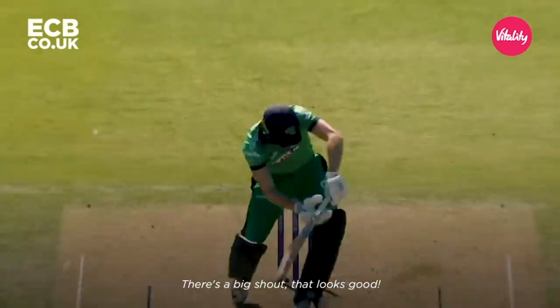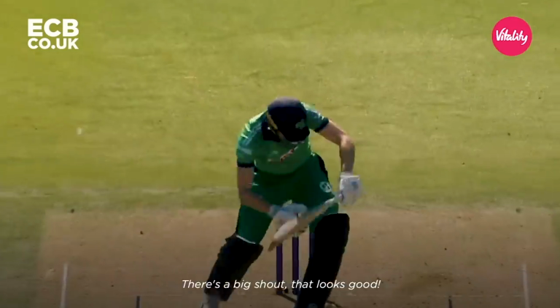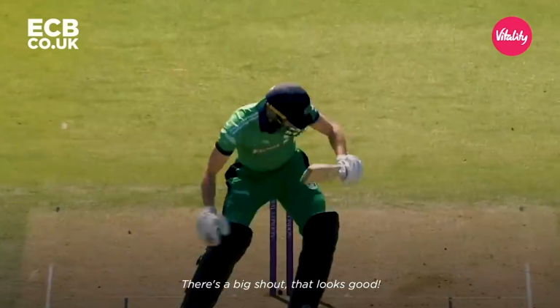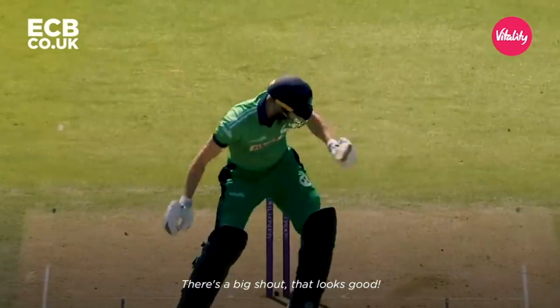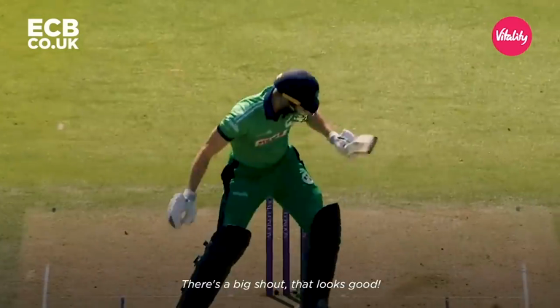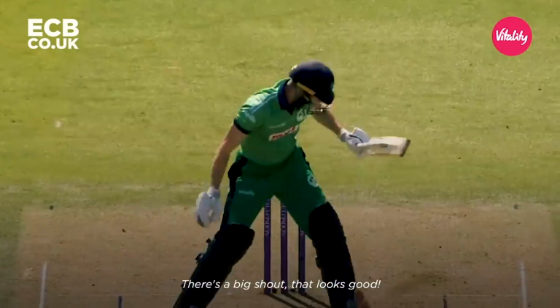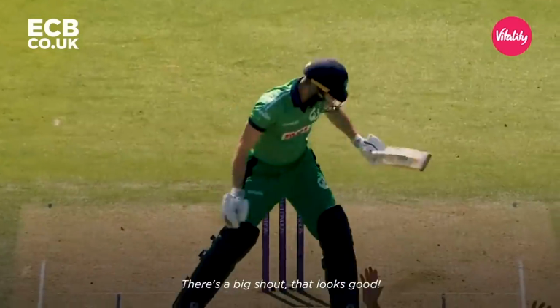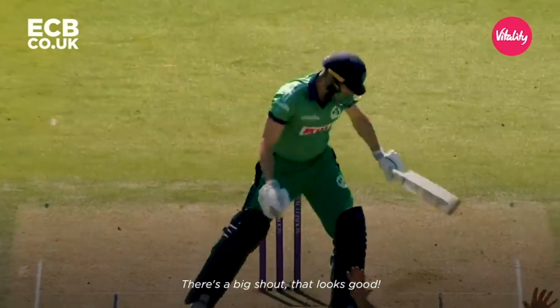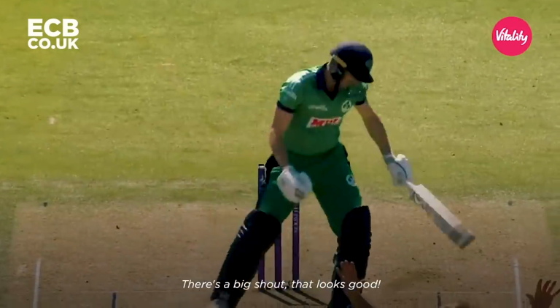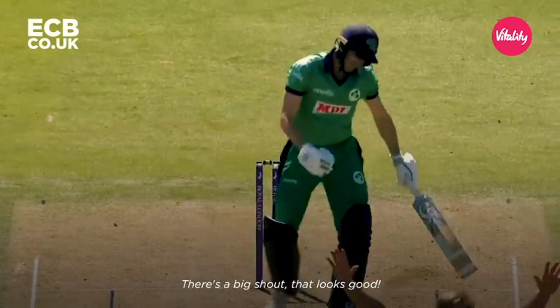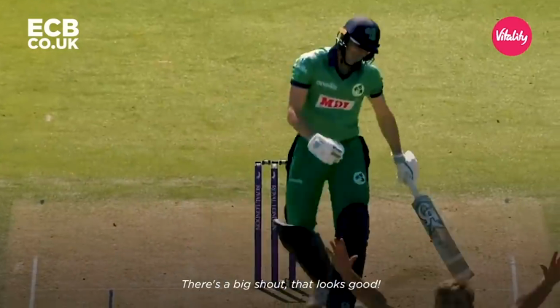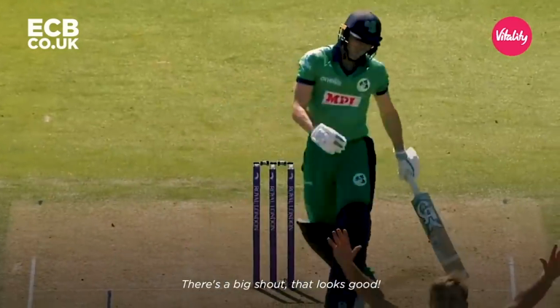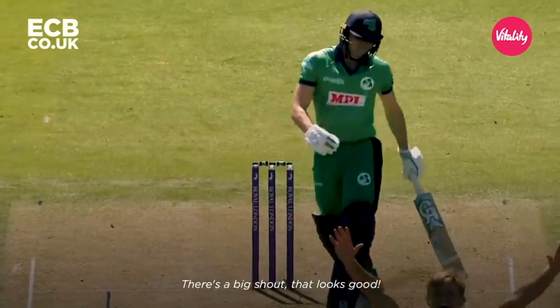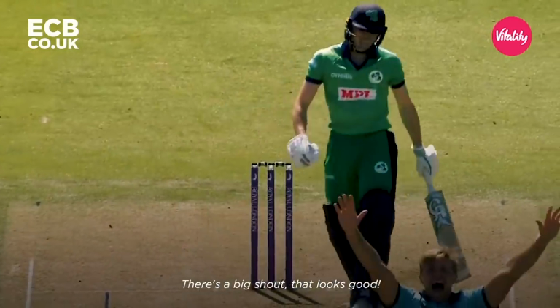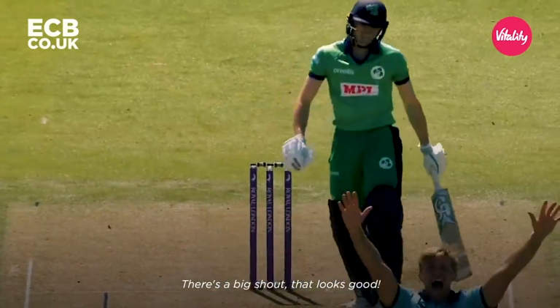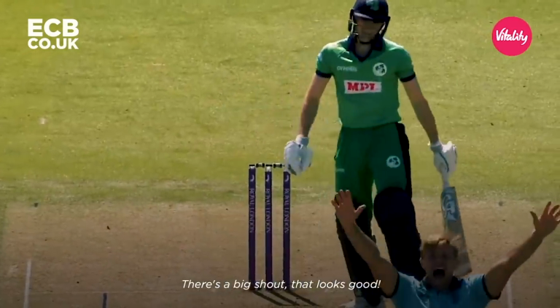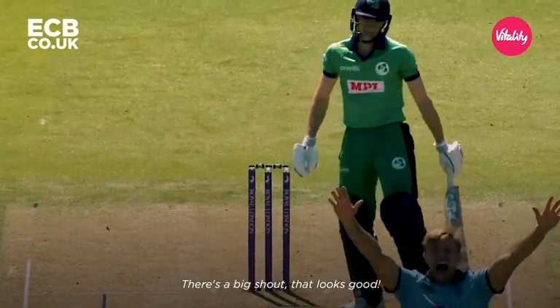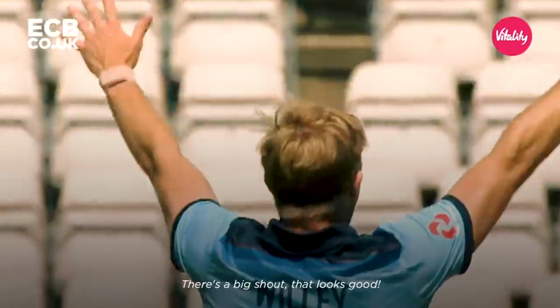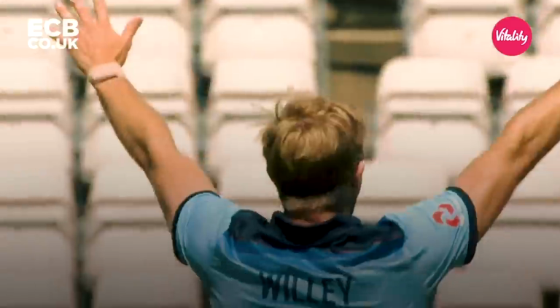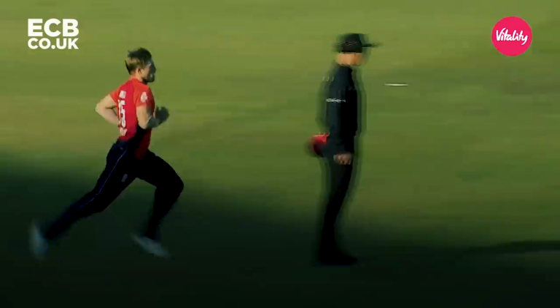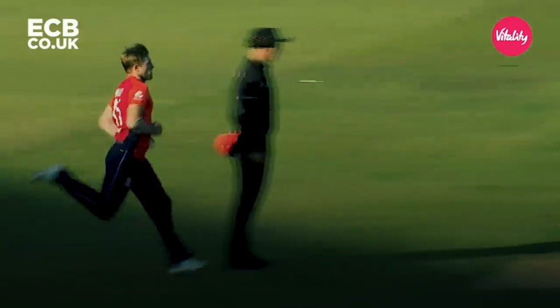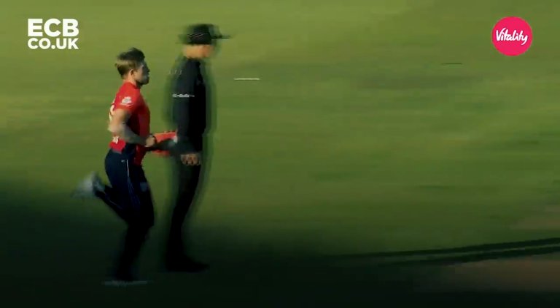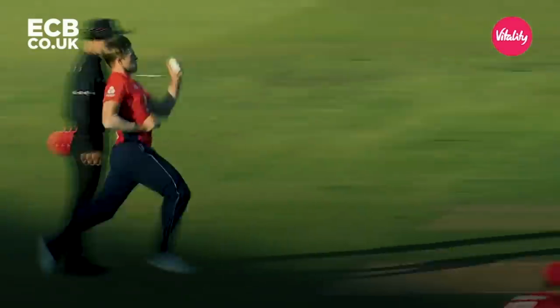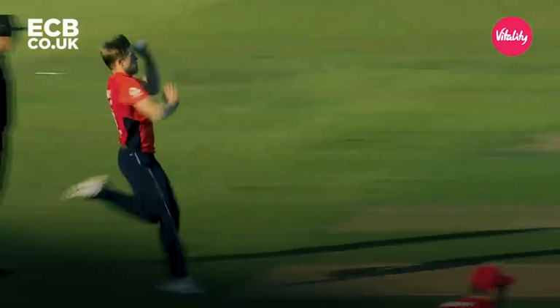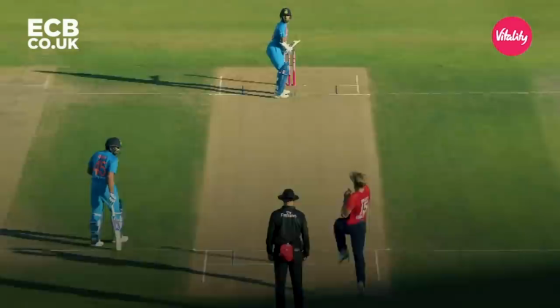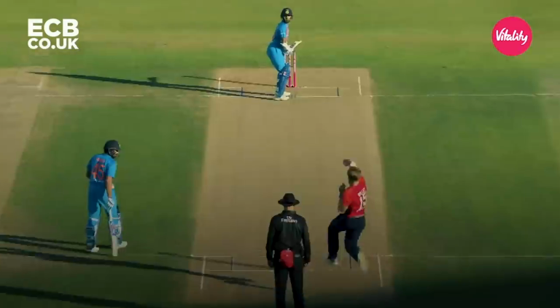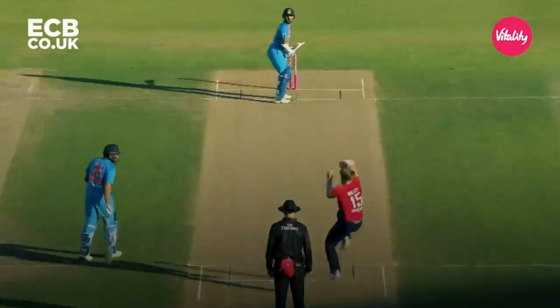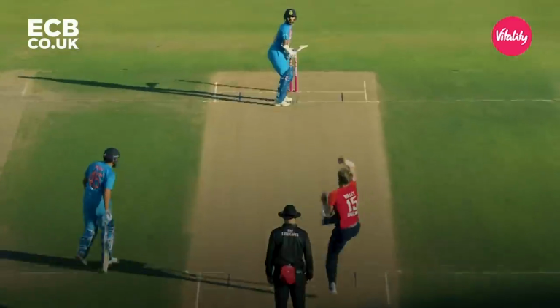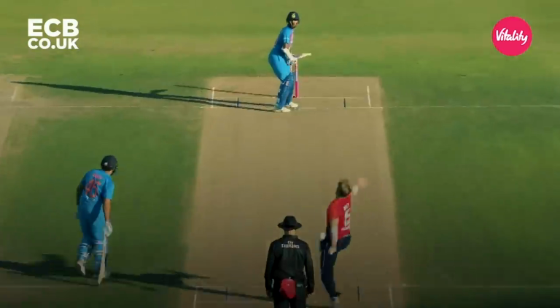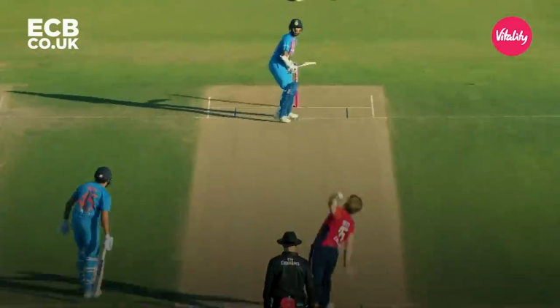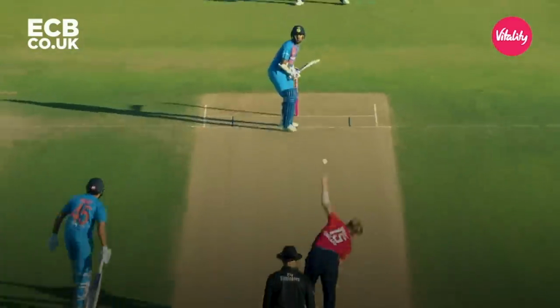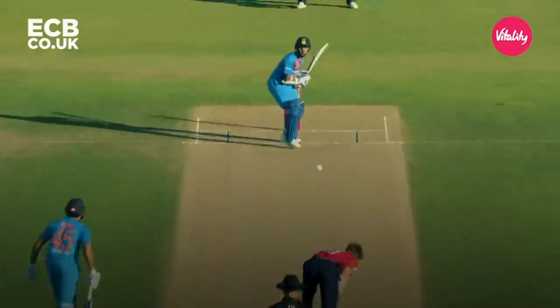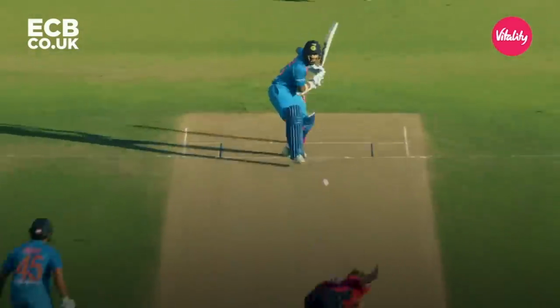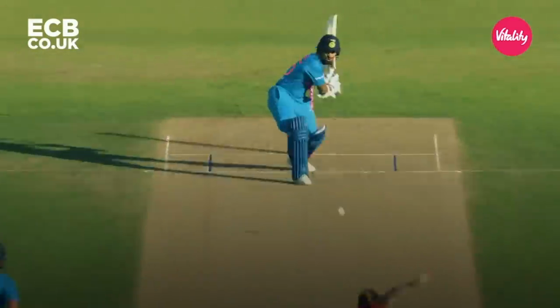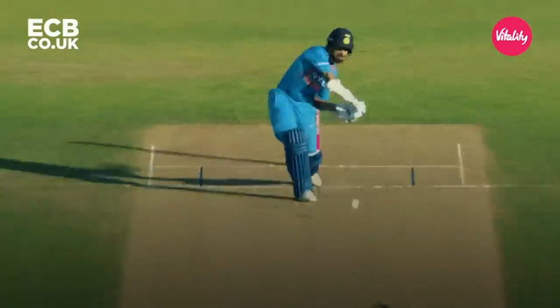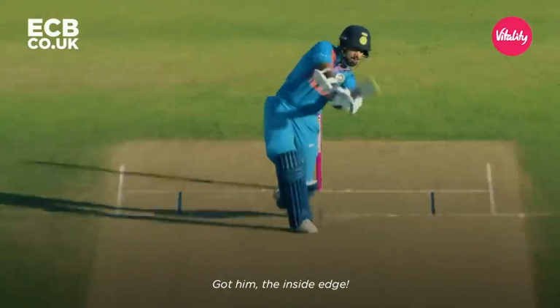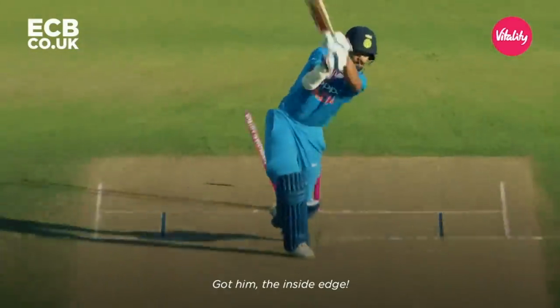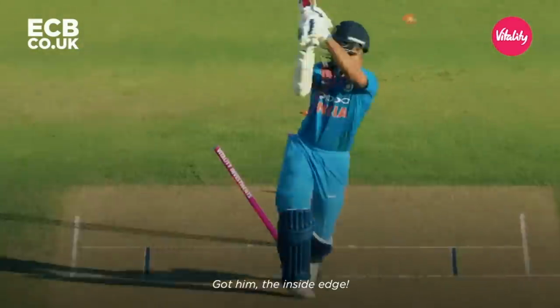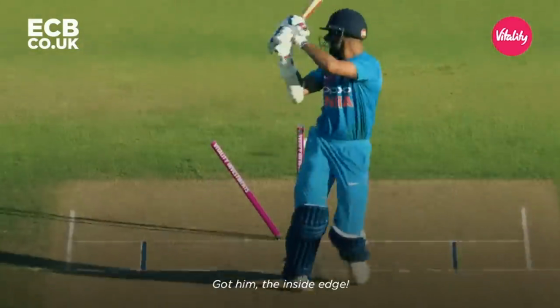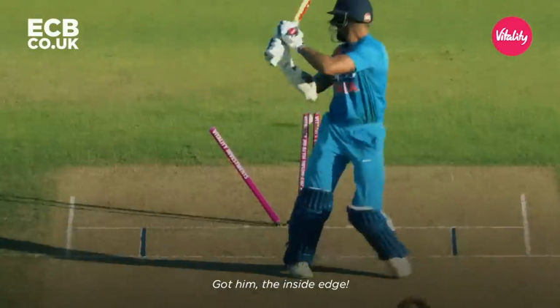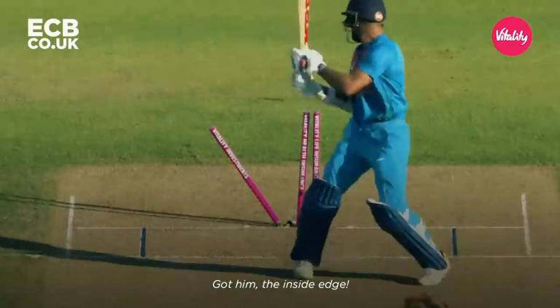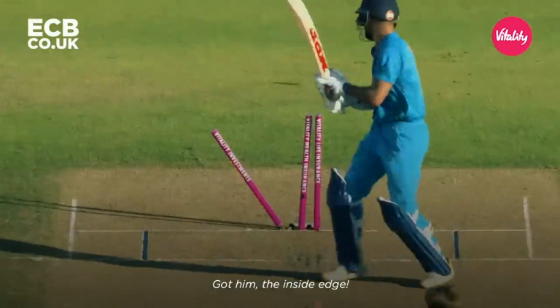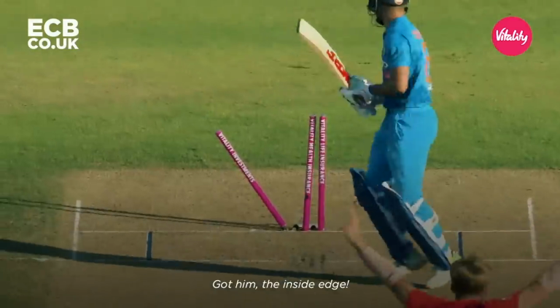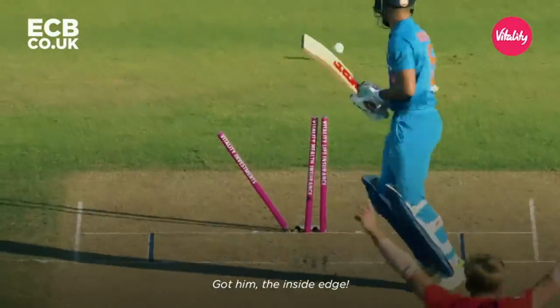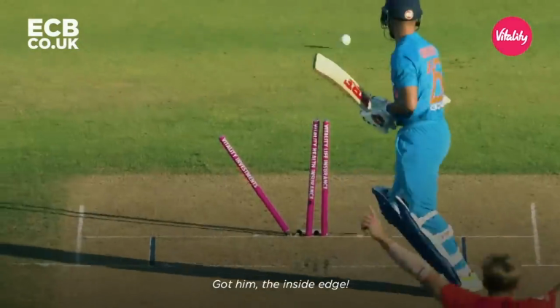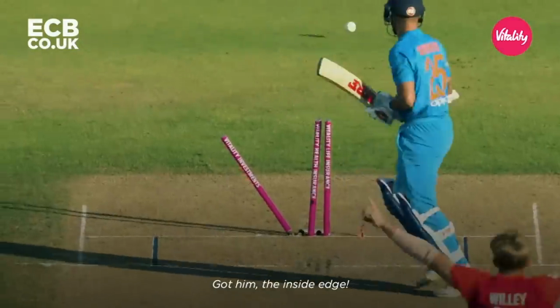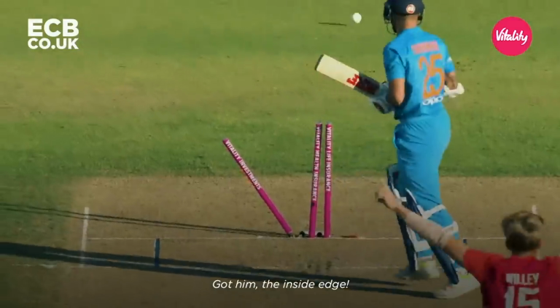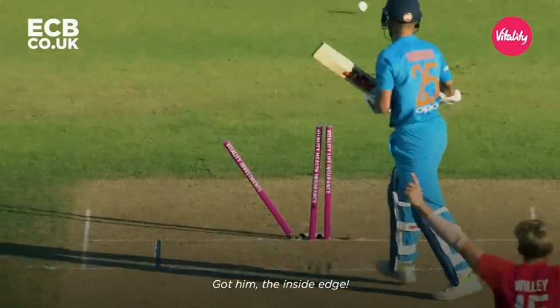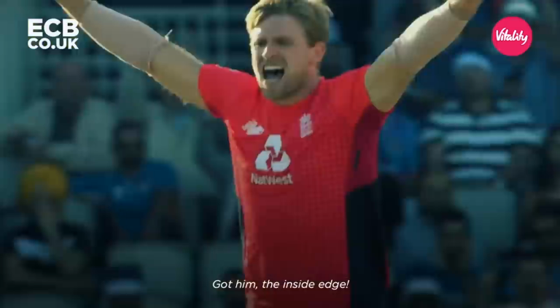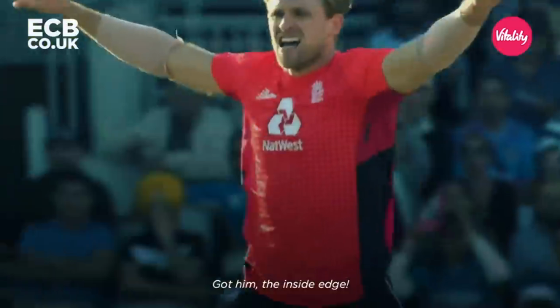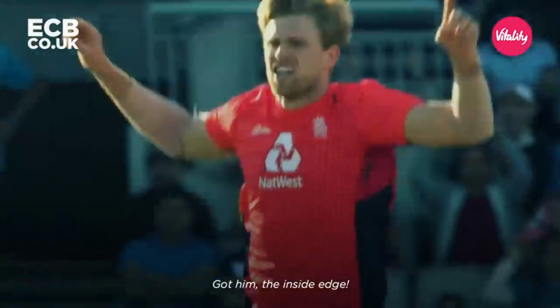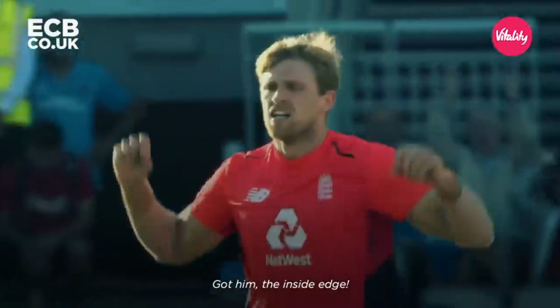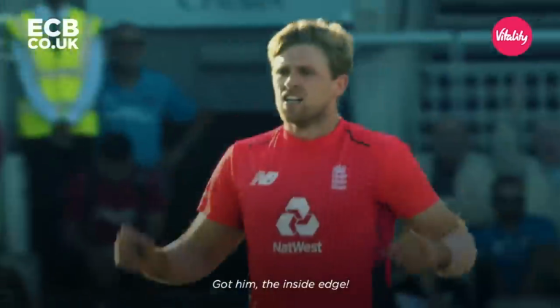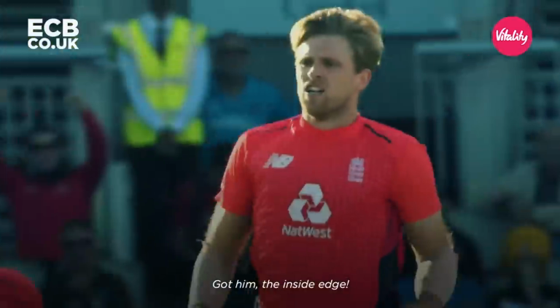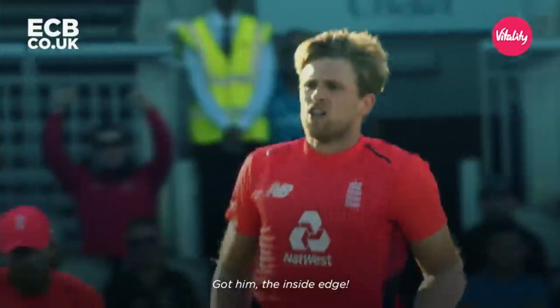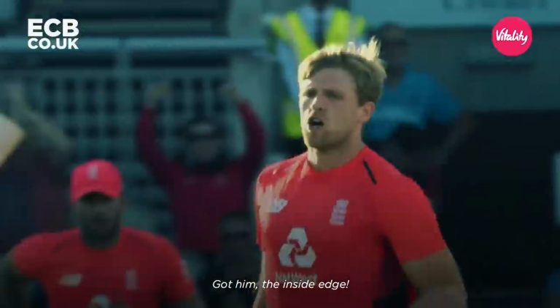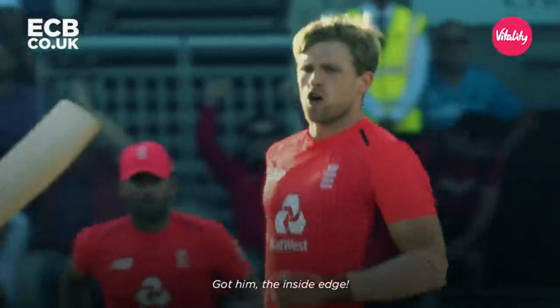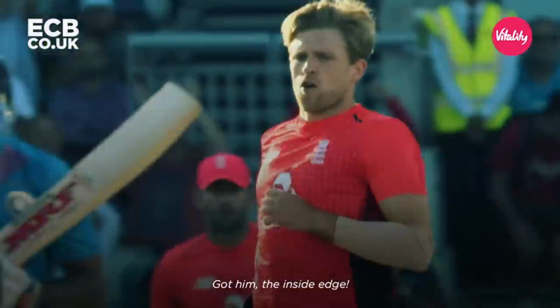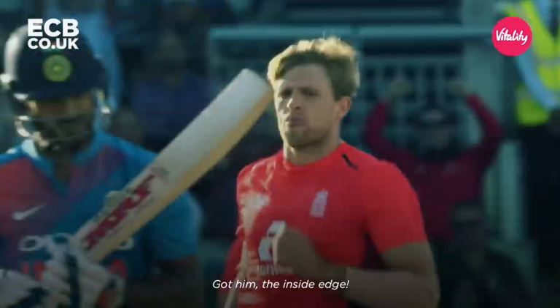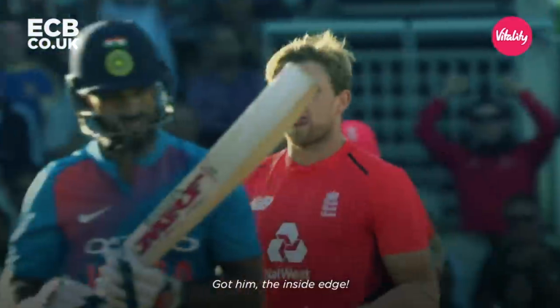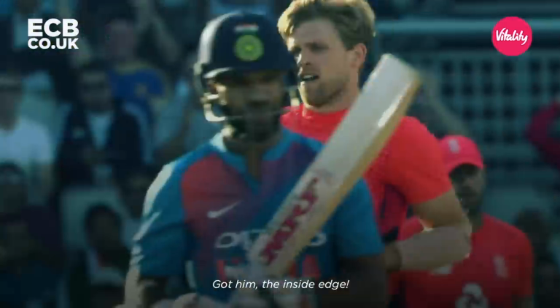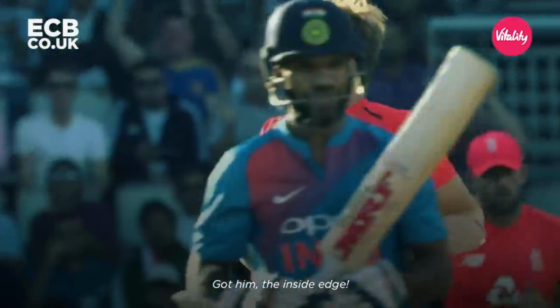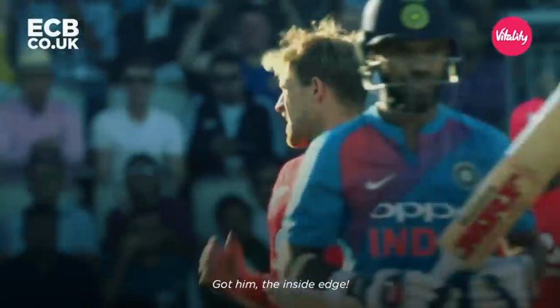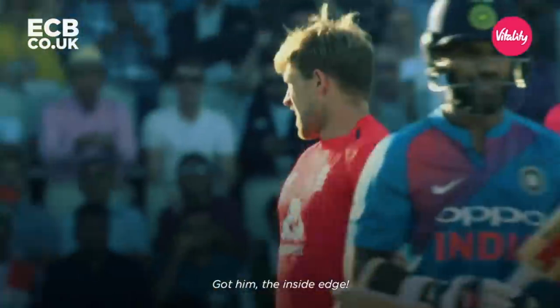That's a big shout — that looks good. Got him! The inside edge.